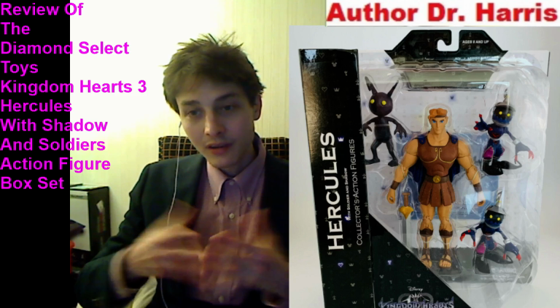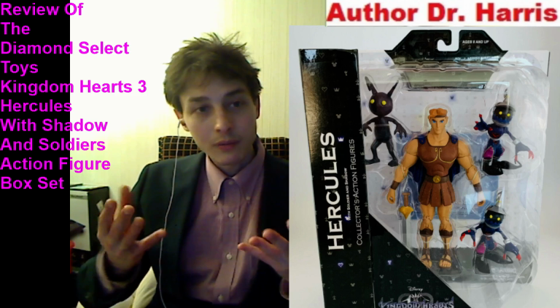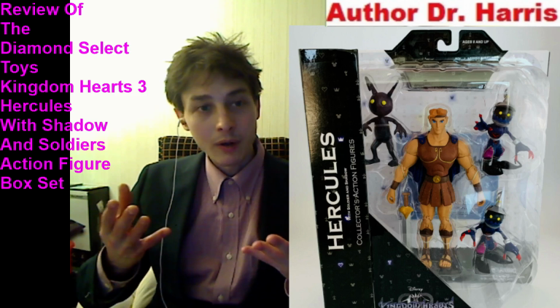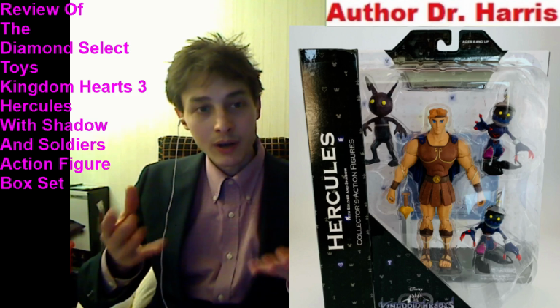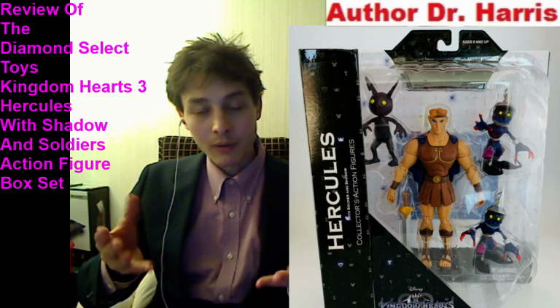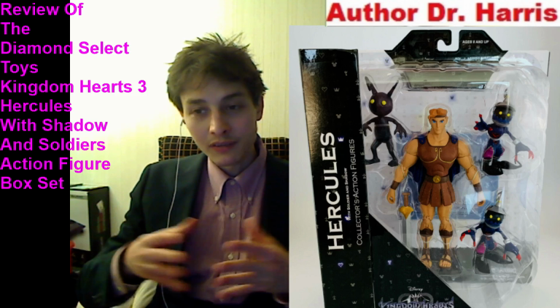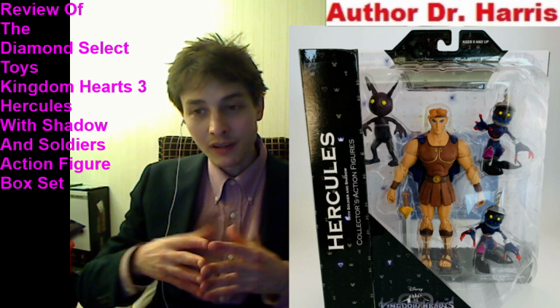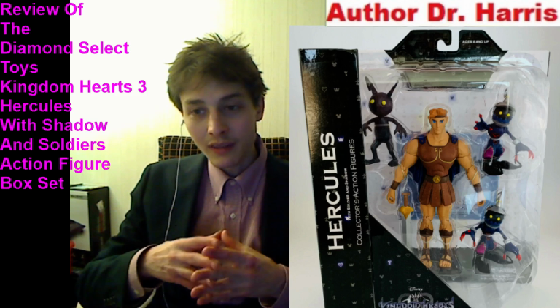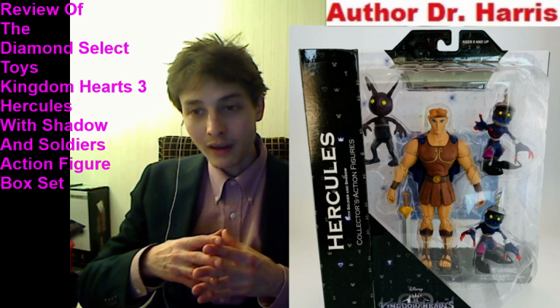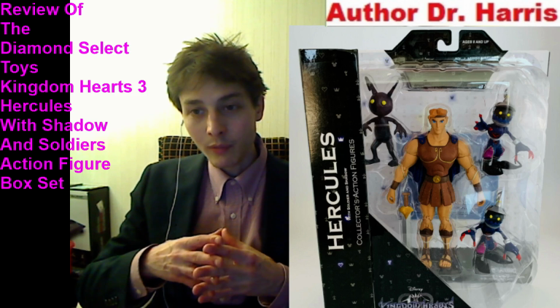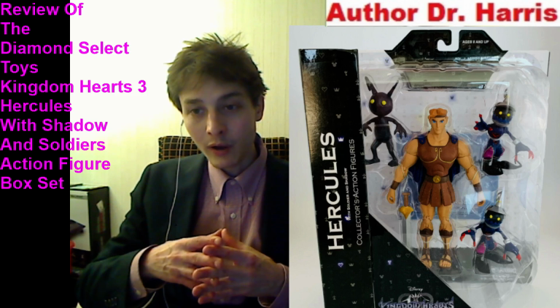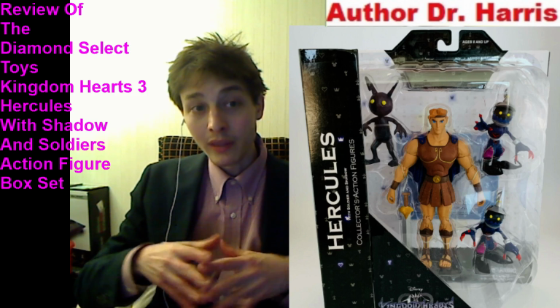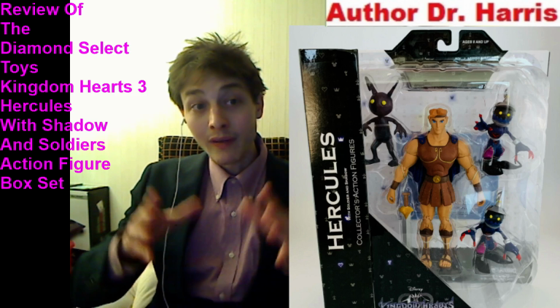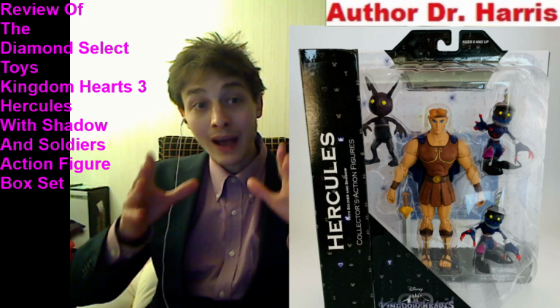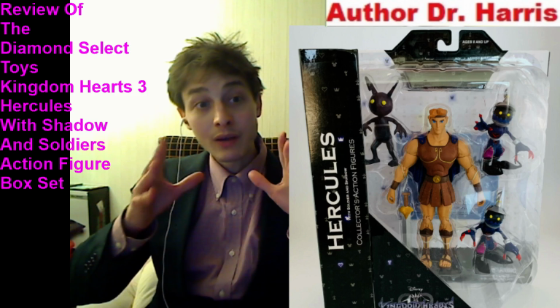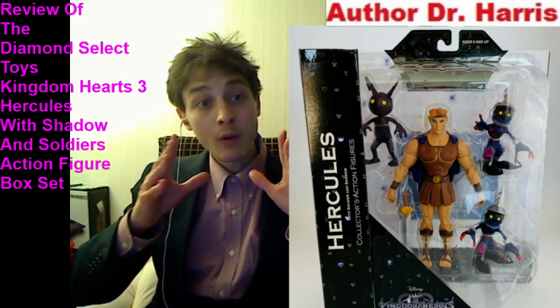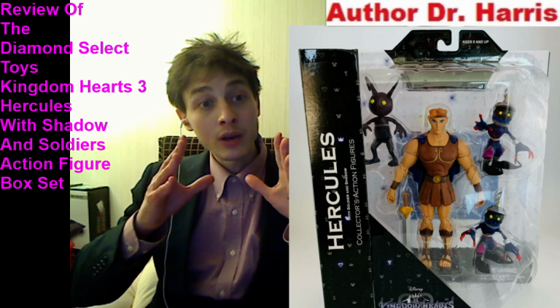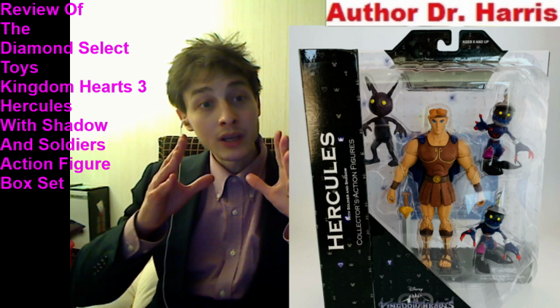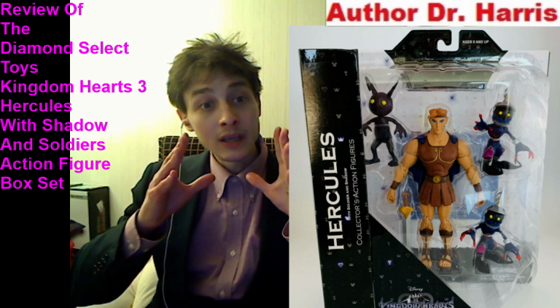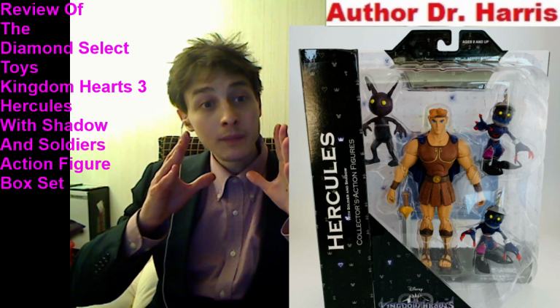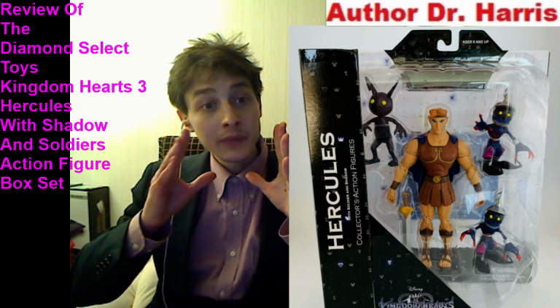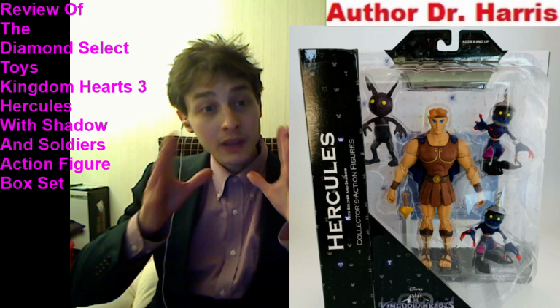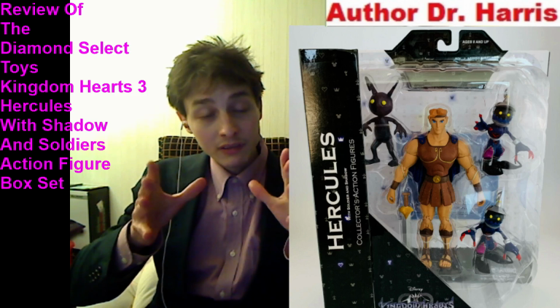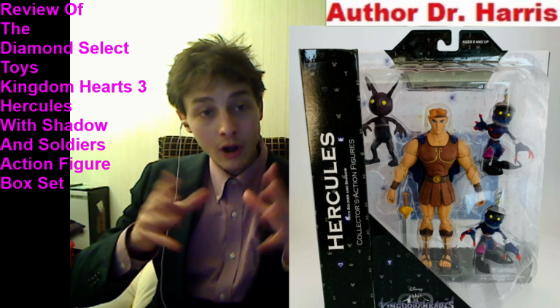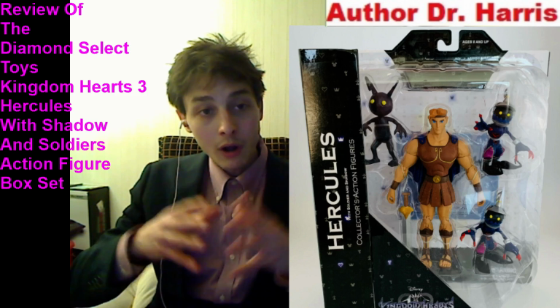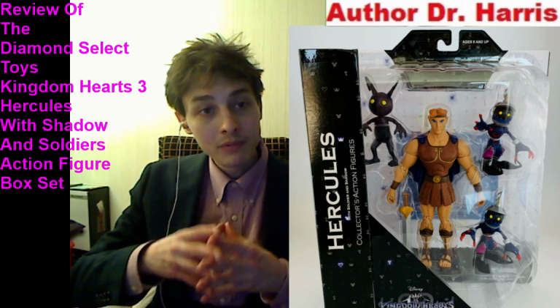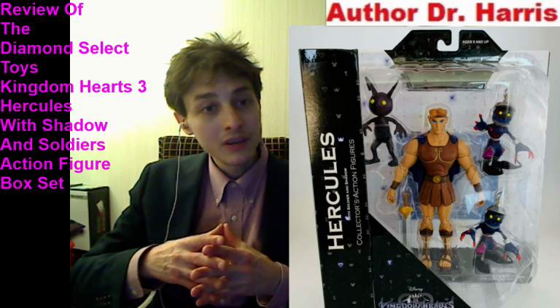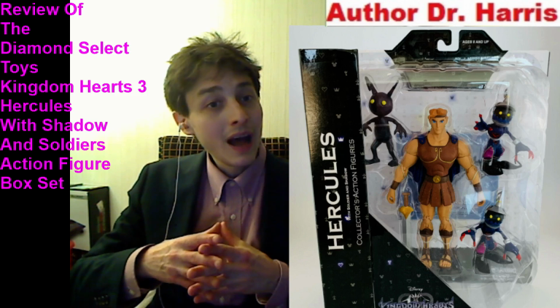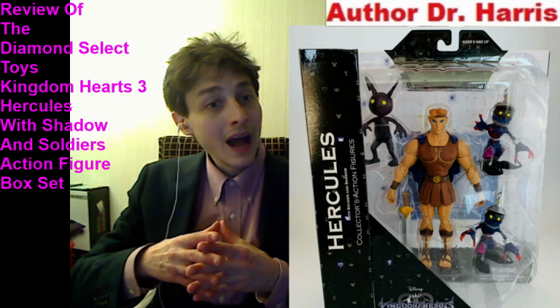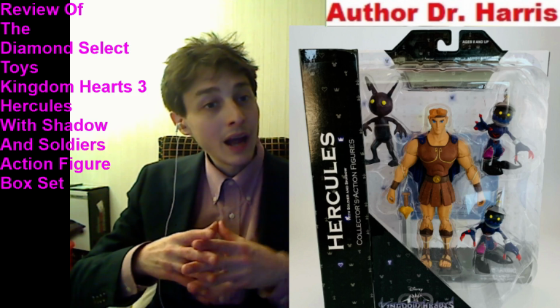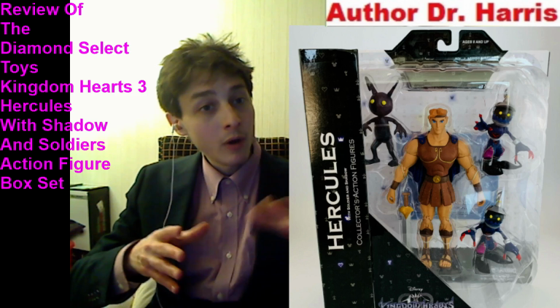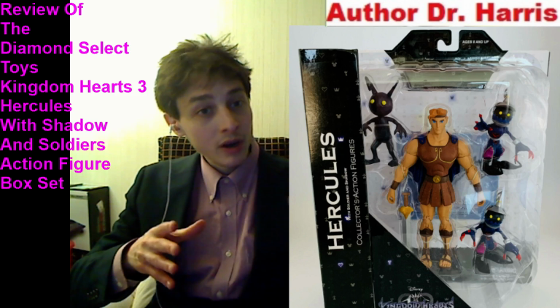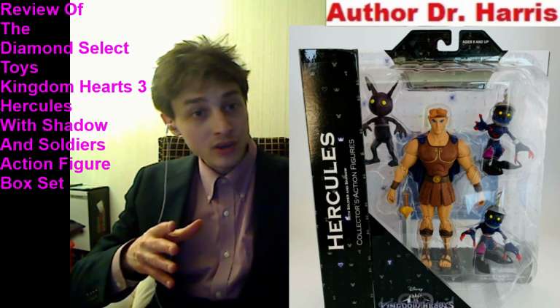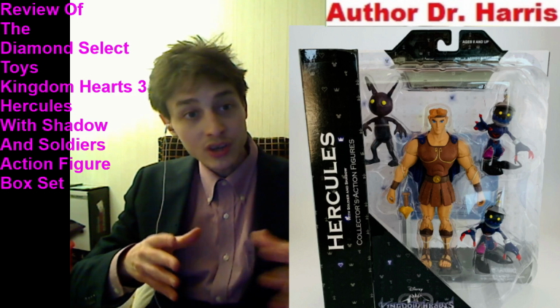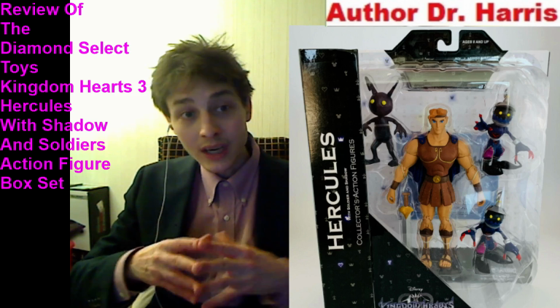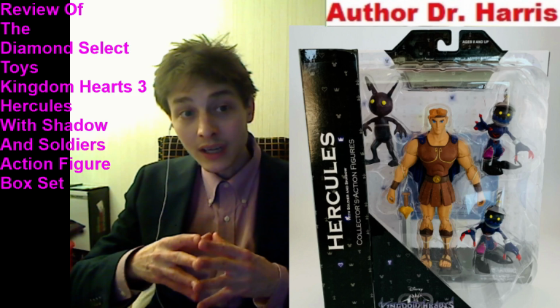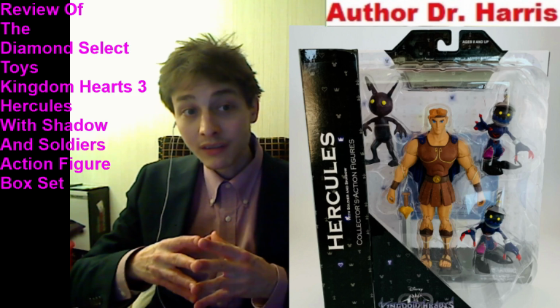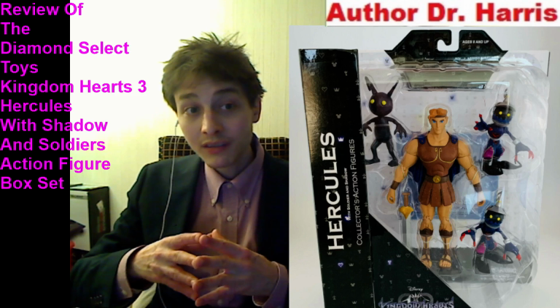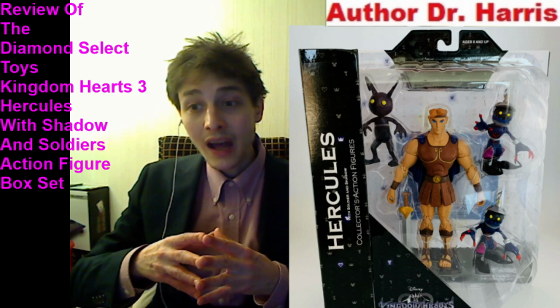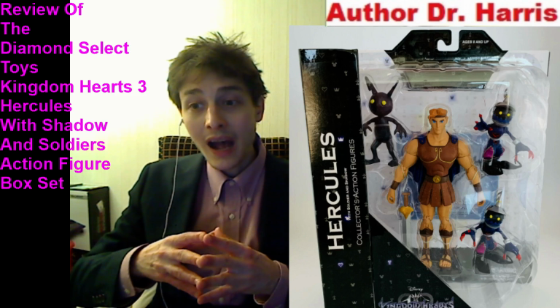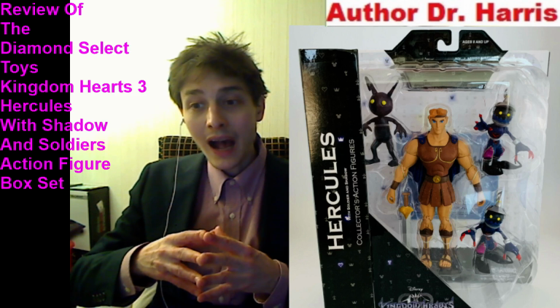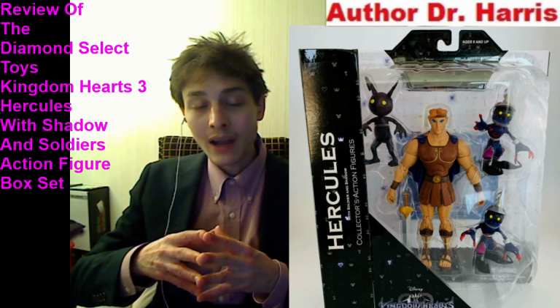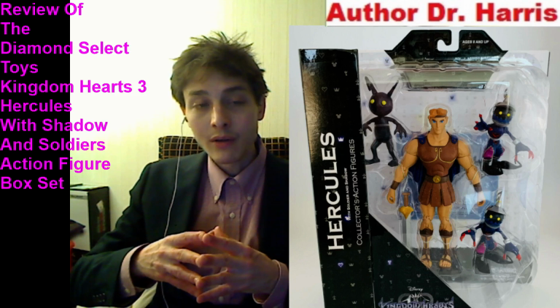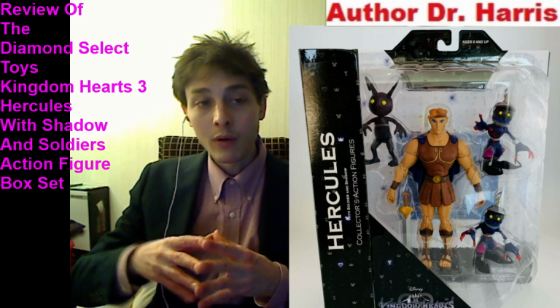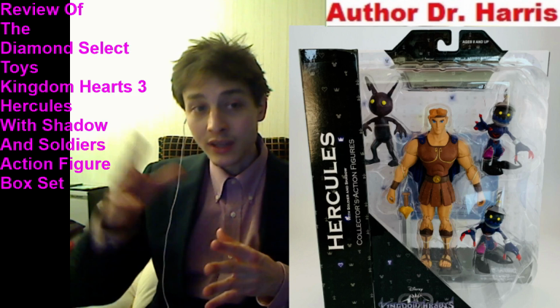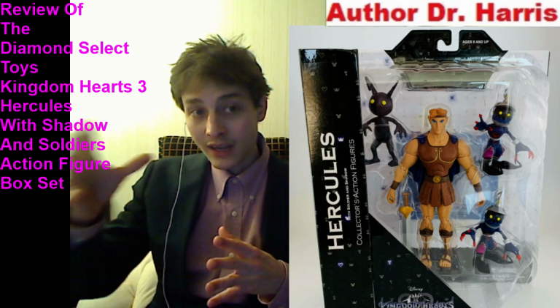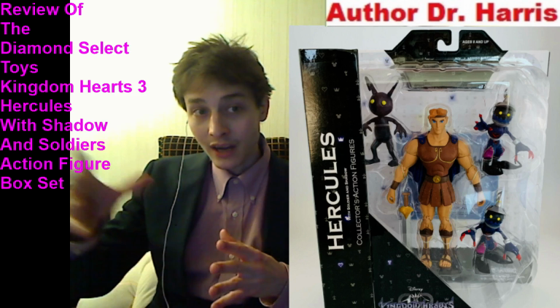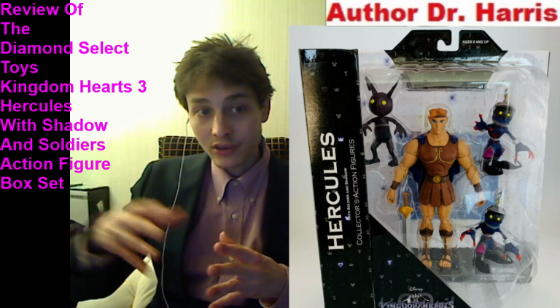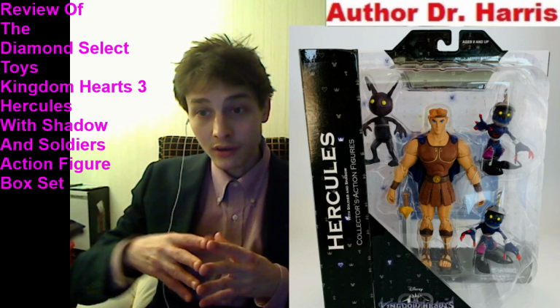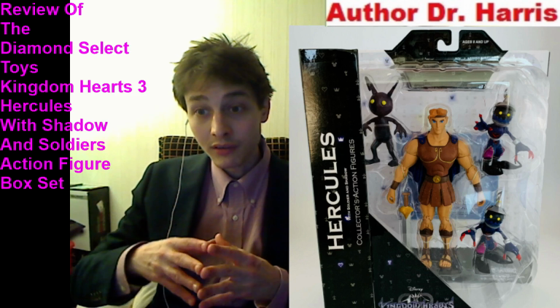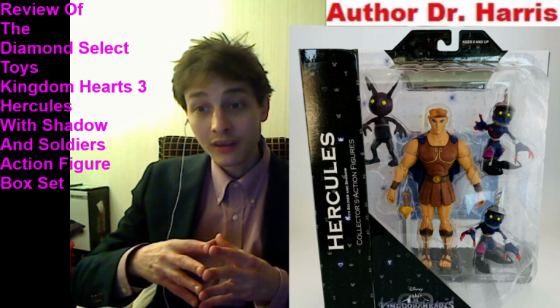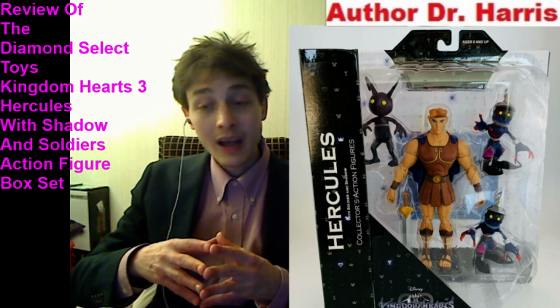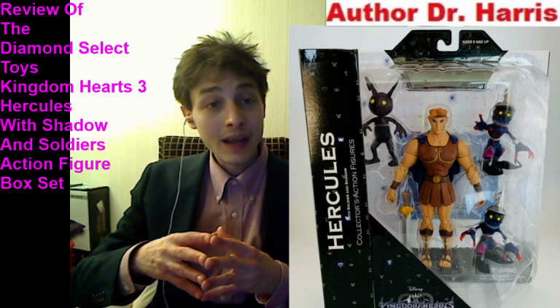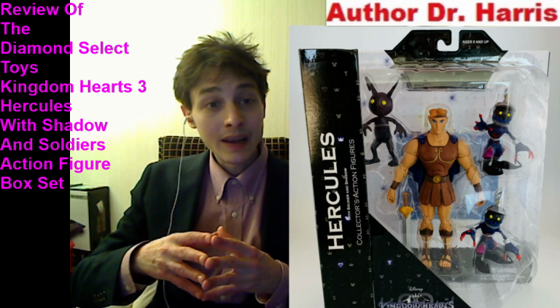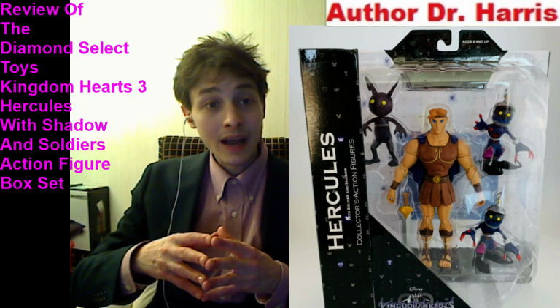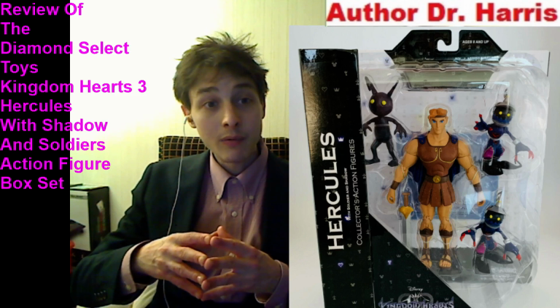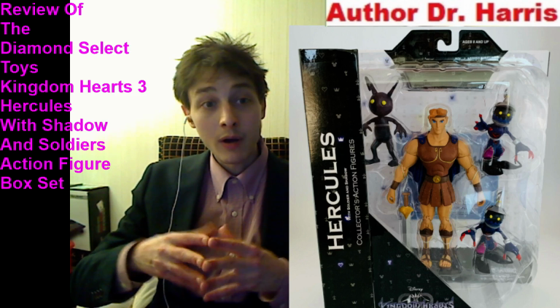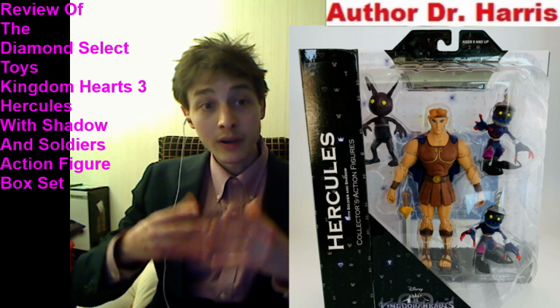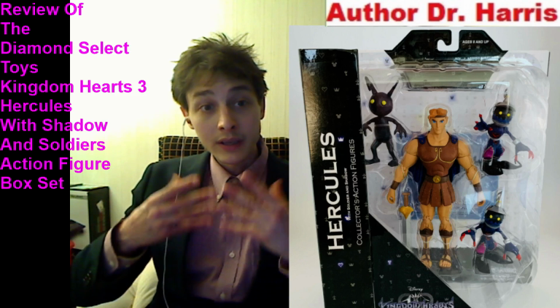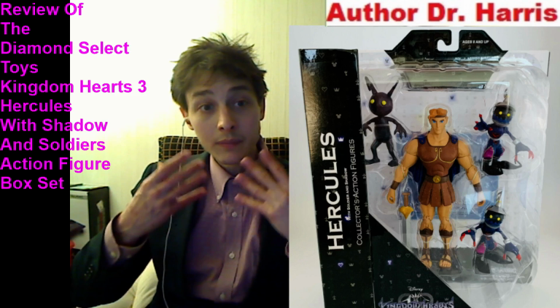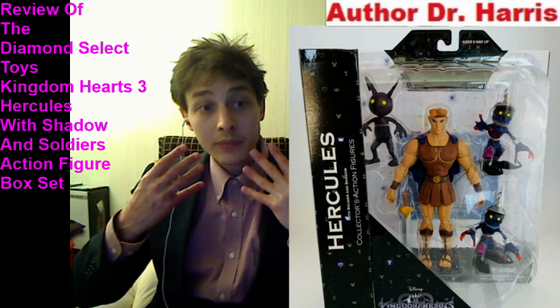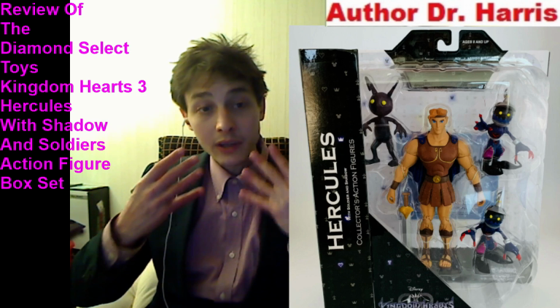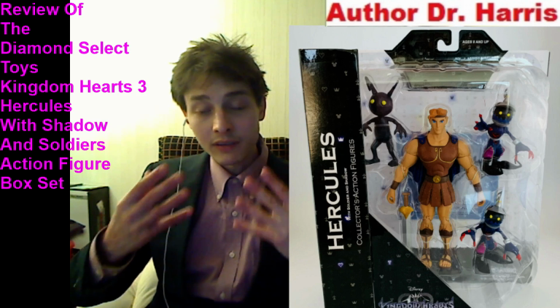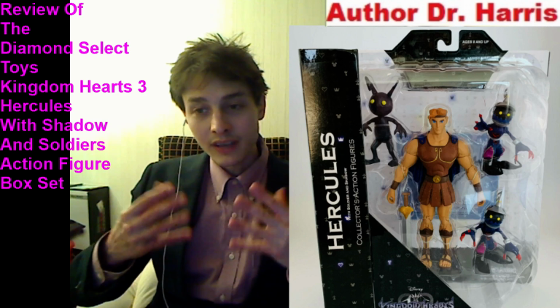Why do I say that? Well, they have high quality sculpts, high quality shadings, high quality textures, and high quality aesthetics.